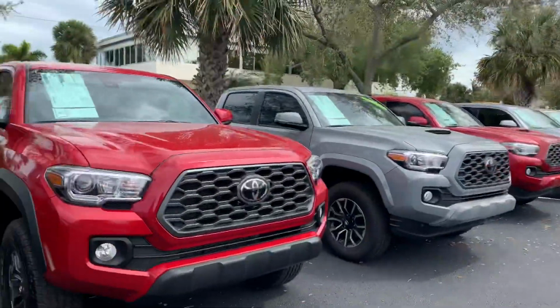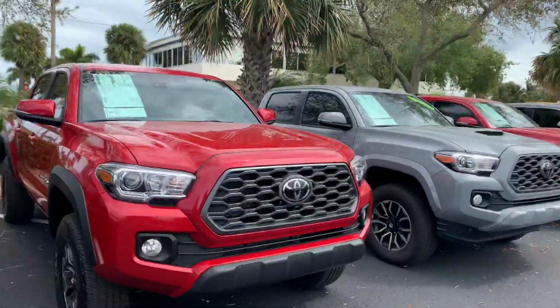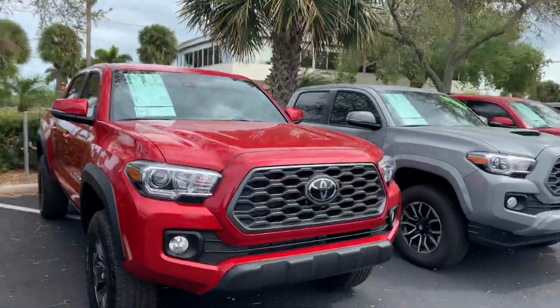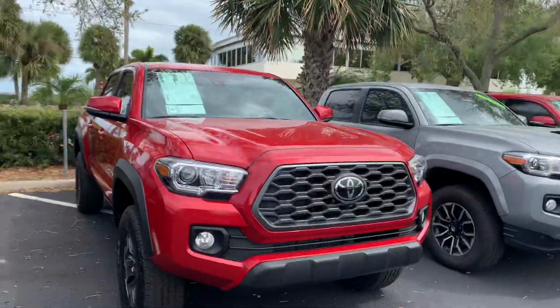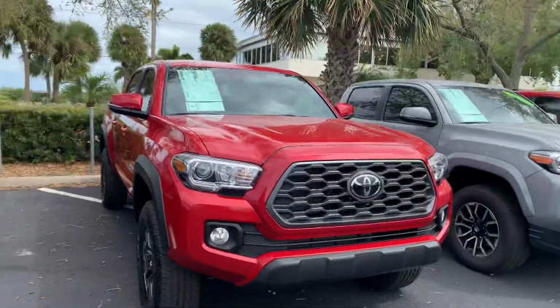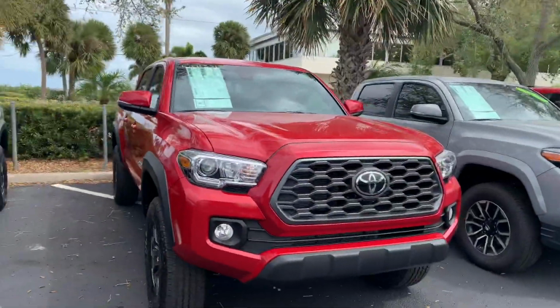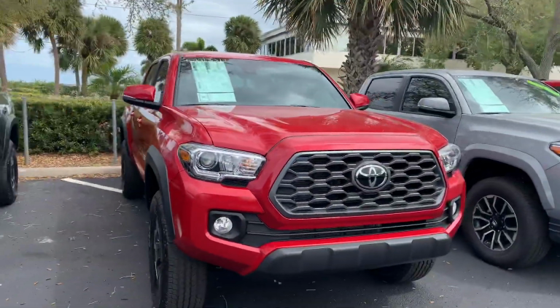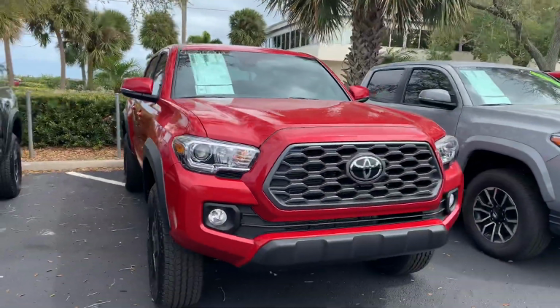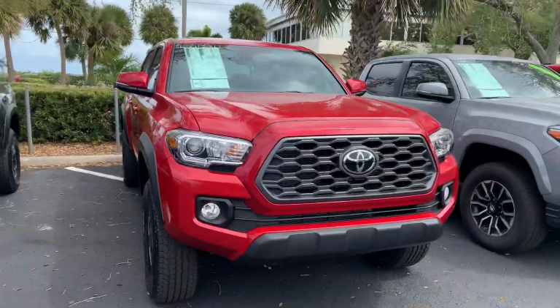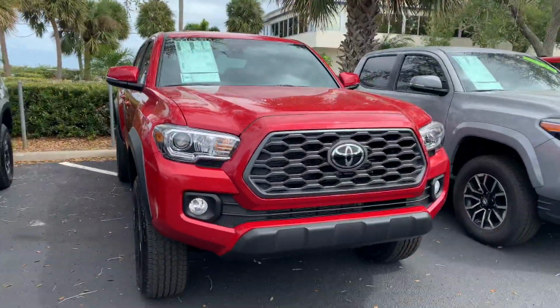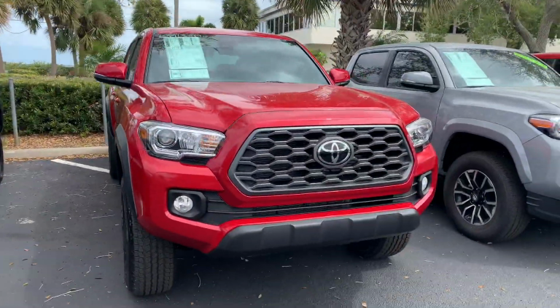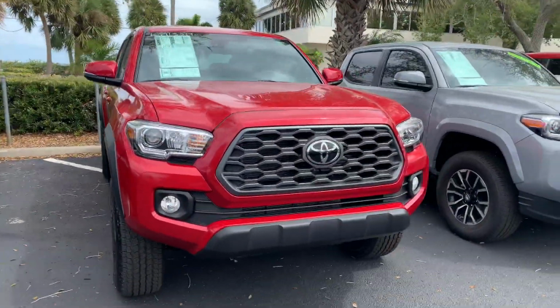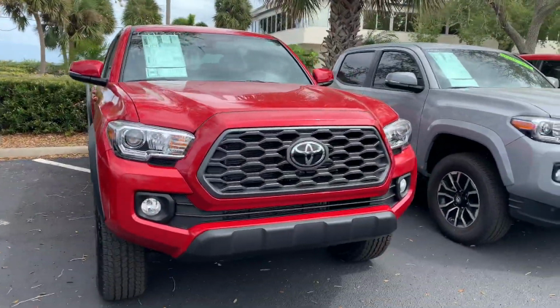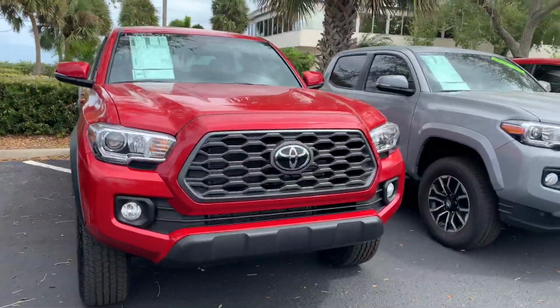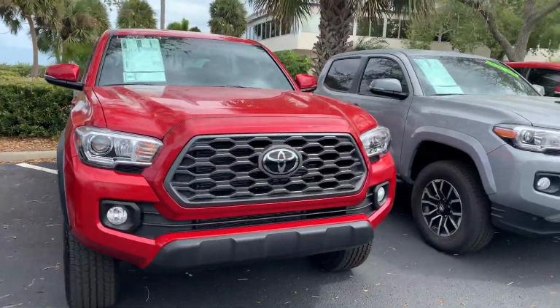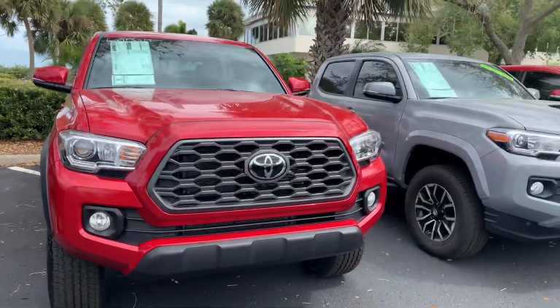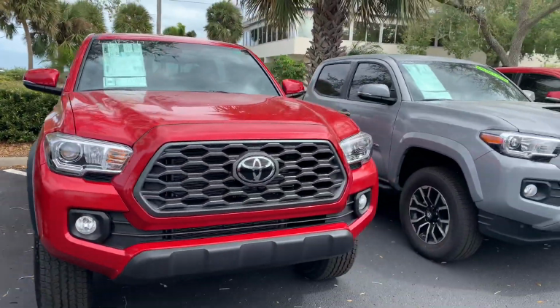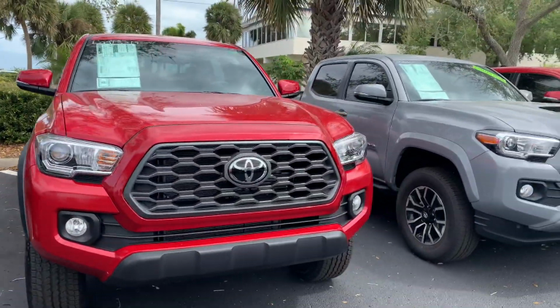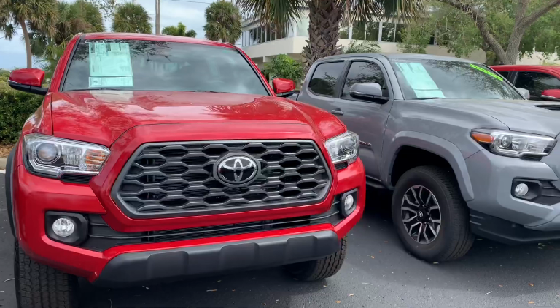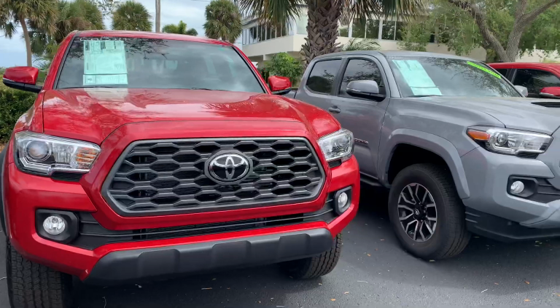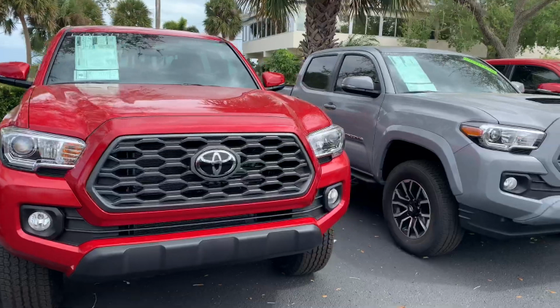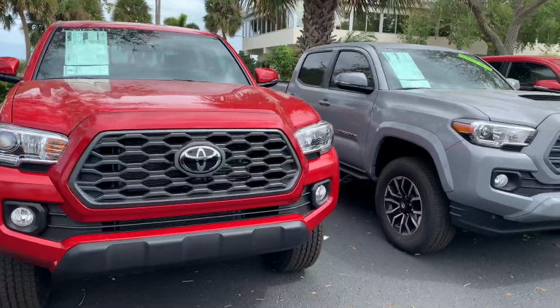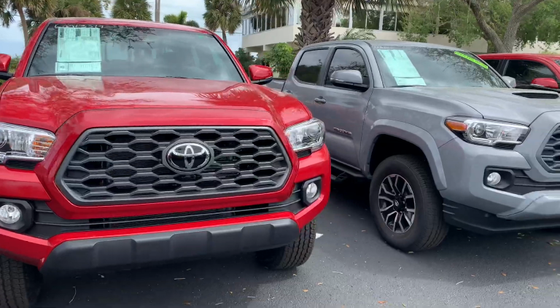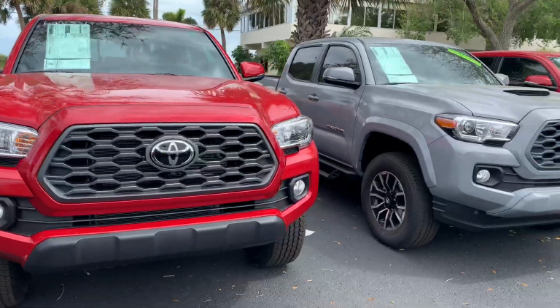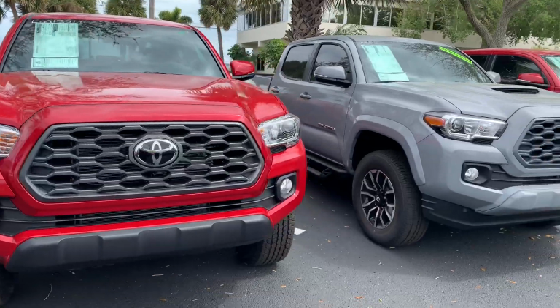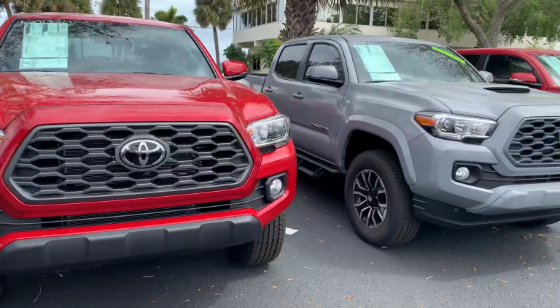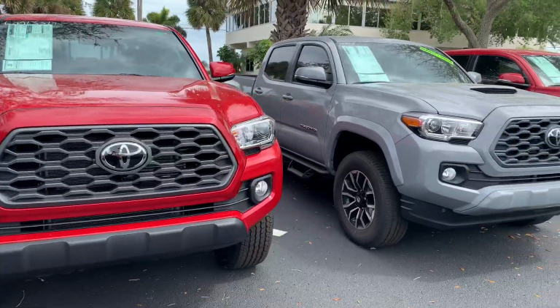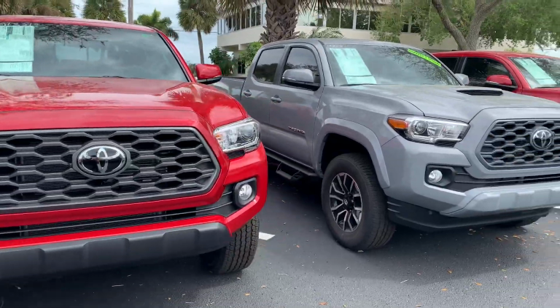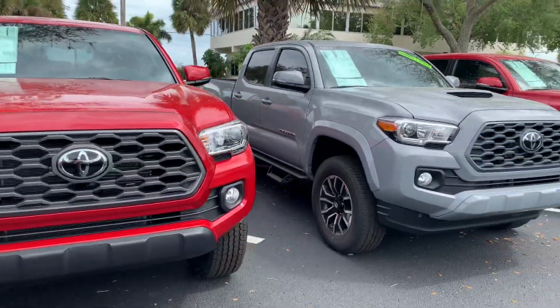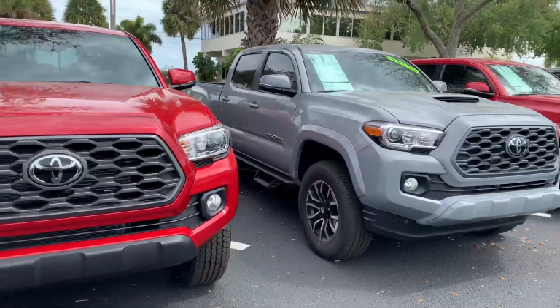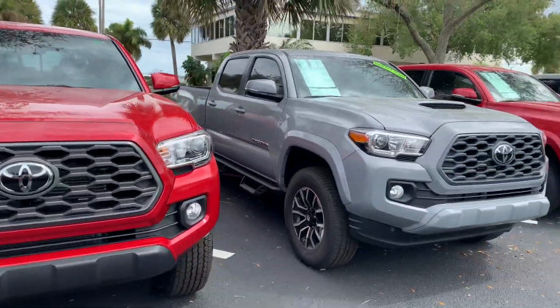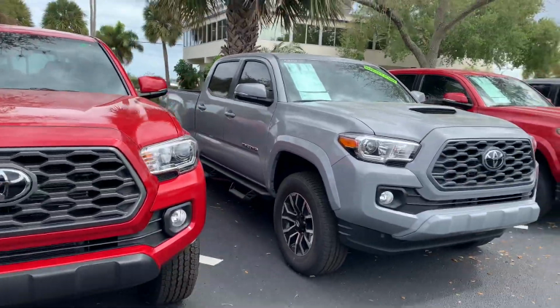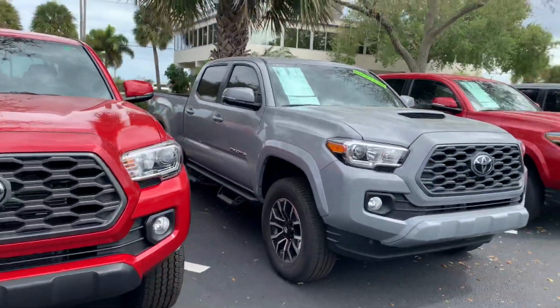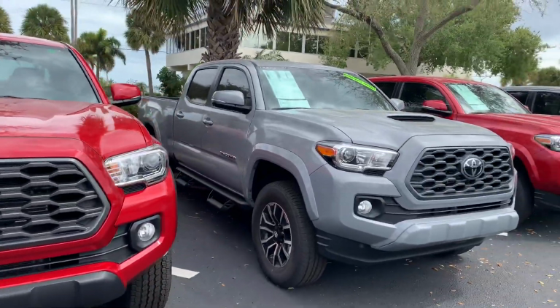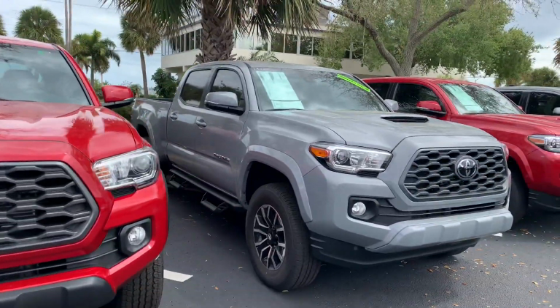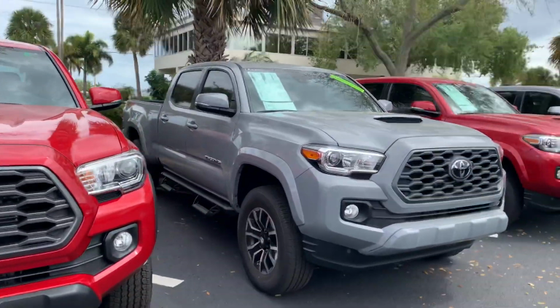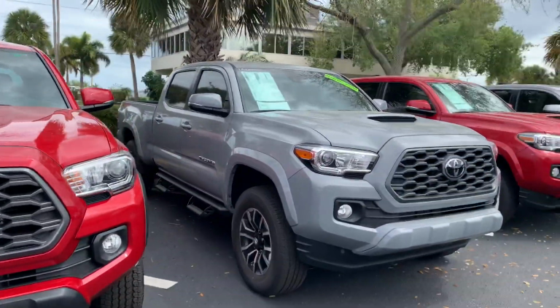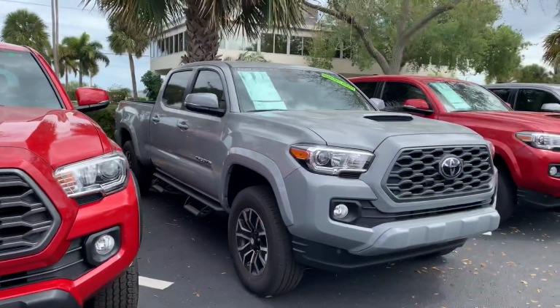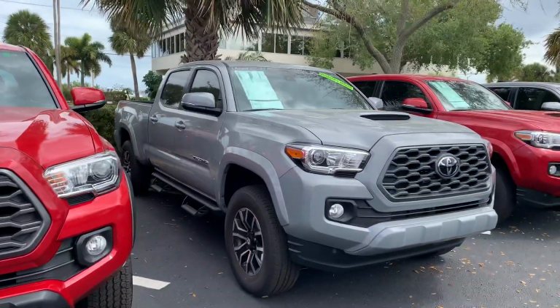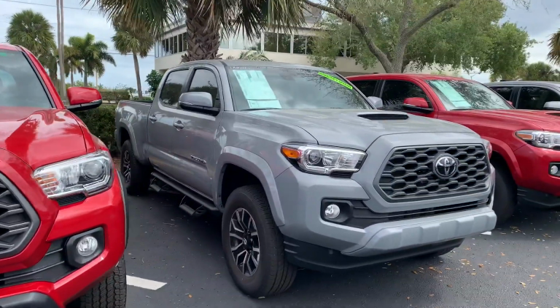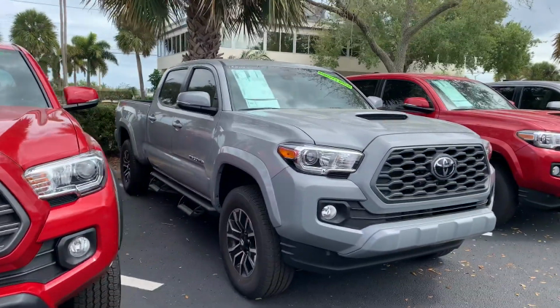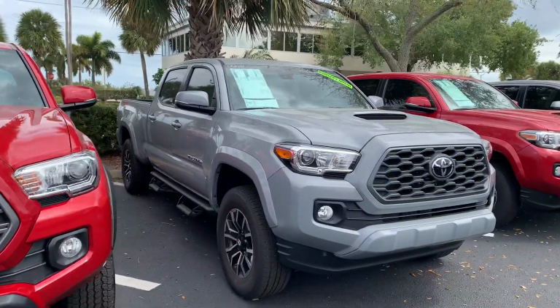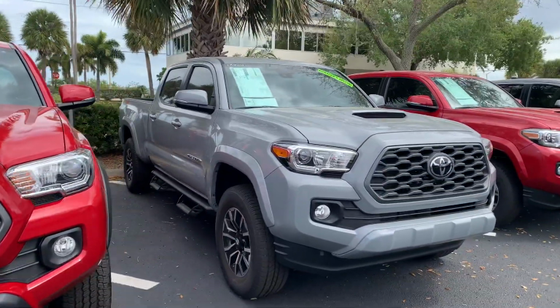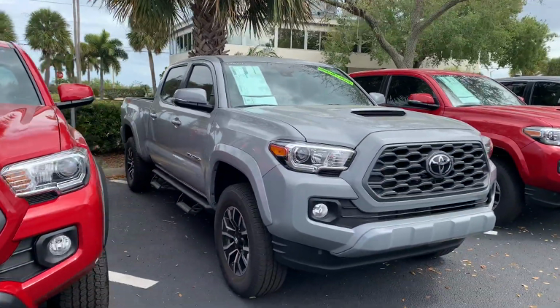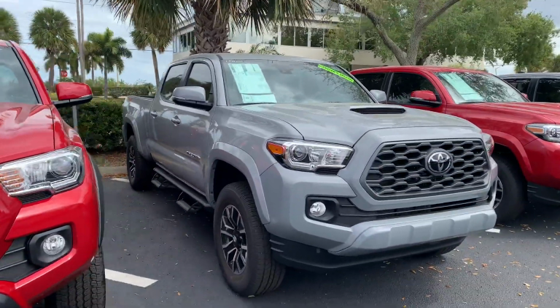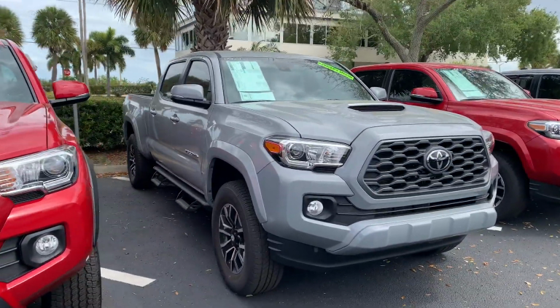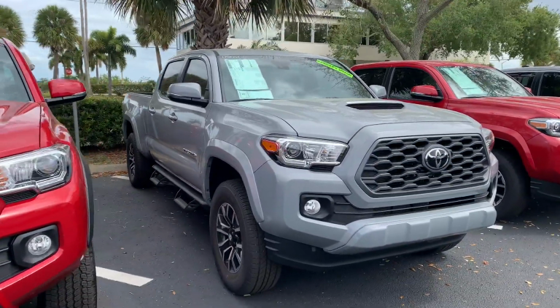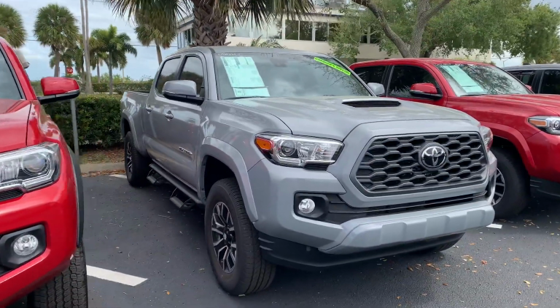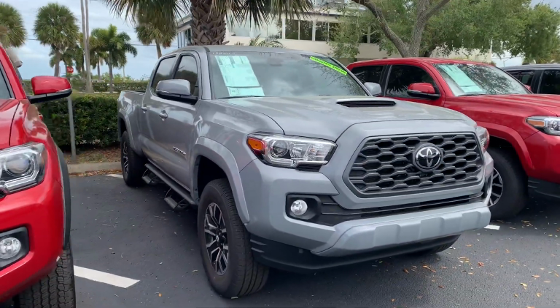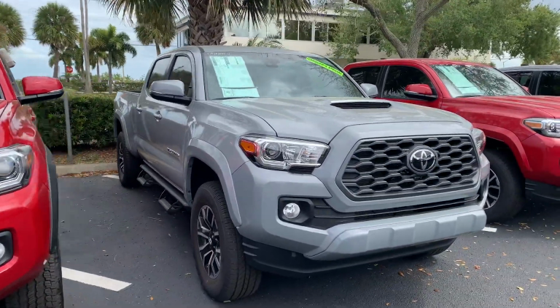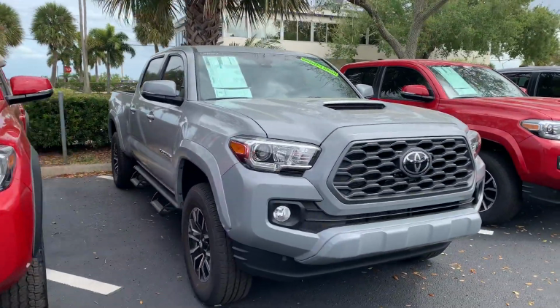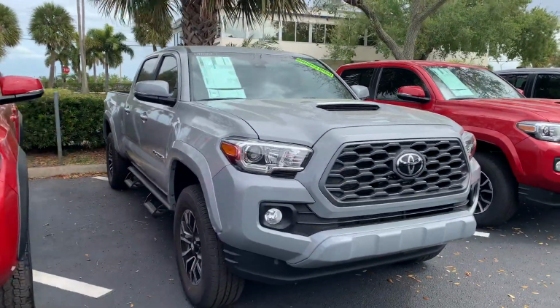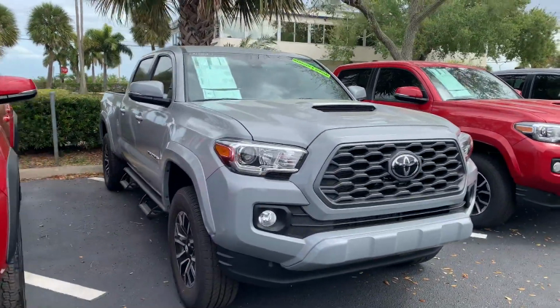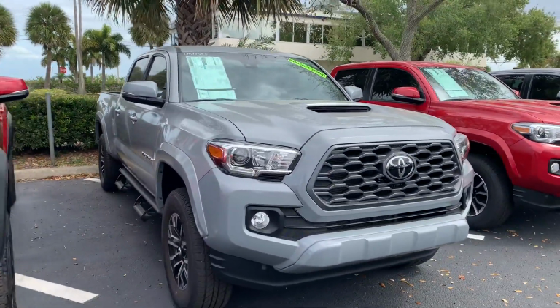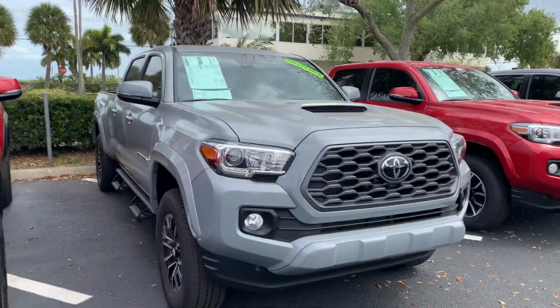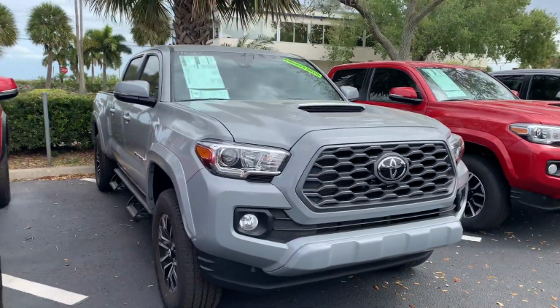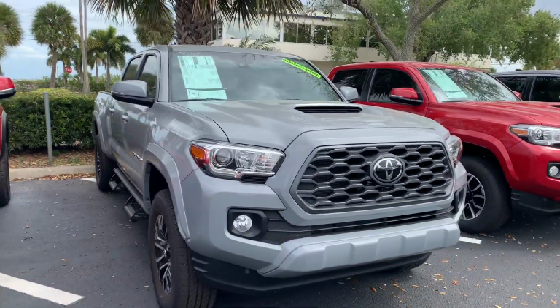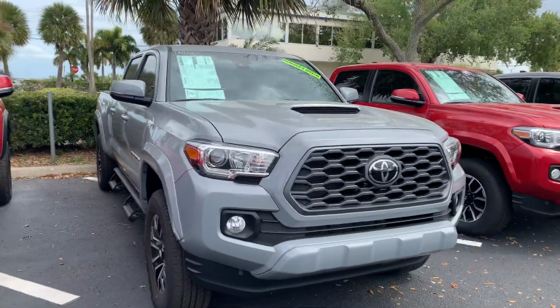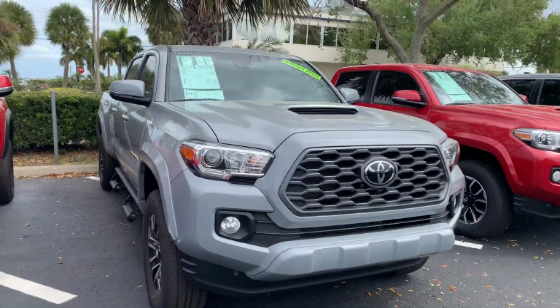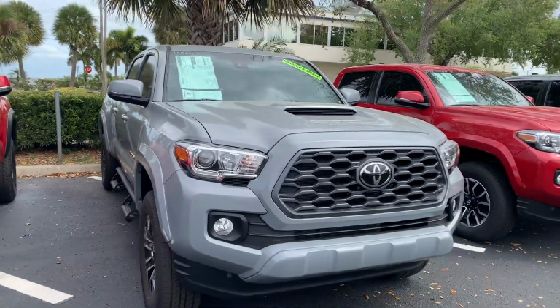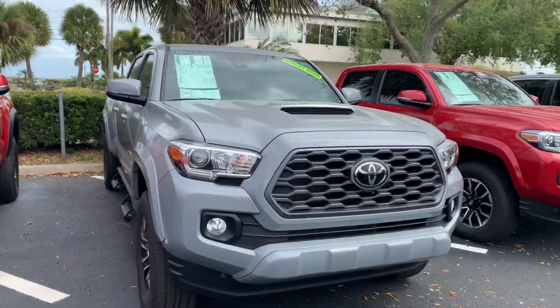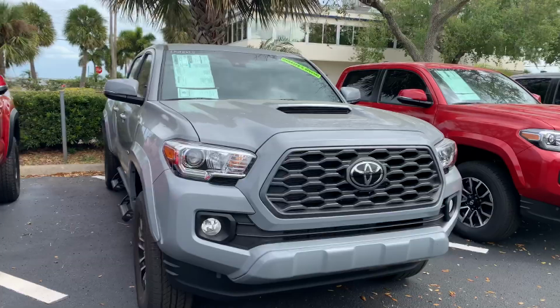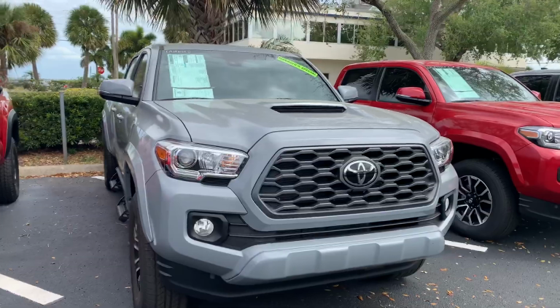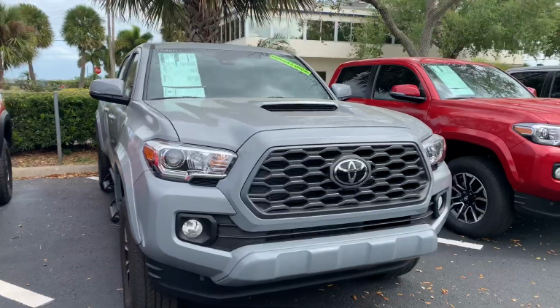So come on by, pick whichever one you like out and we can take it for a test drive. They all do come with lifetime warranty, nitrogen filled tires and Toyota factory floor mats.